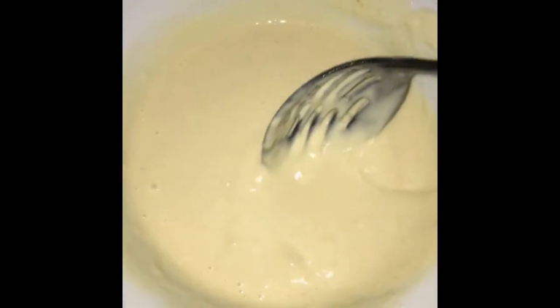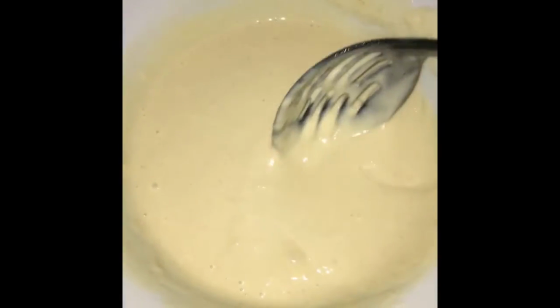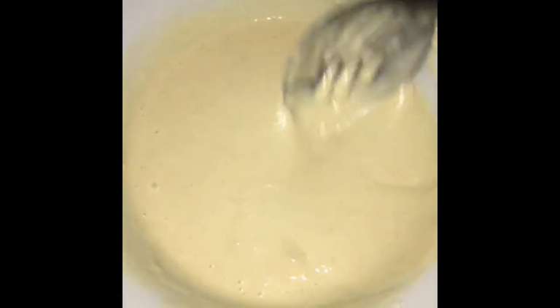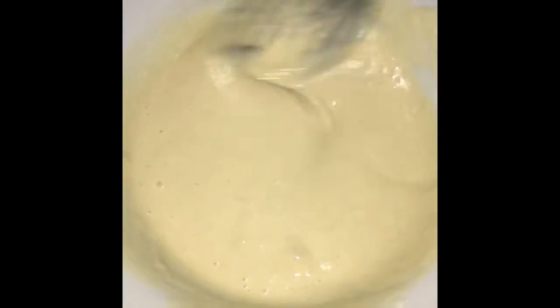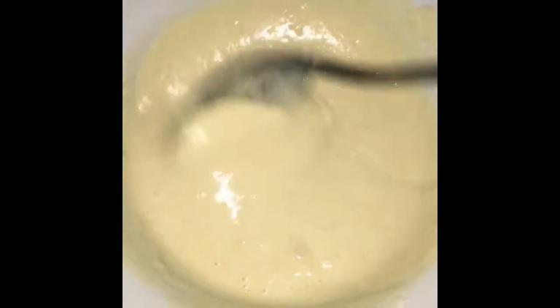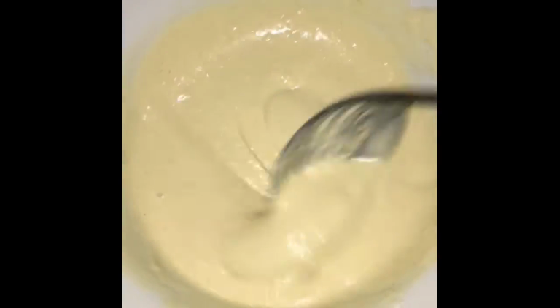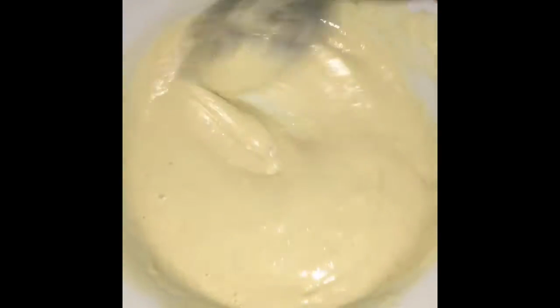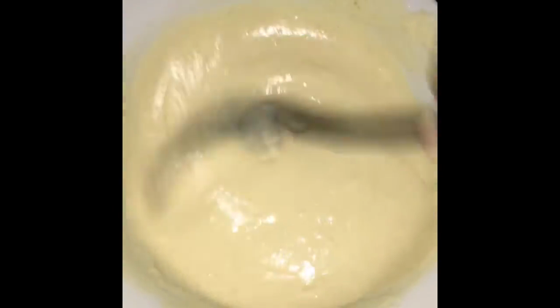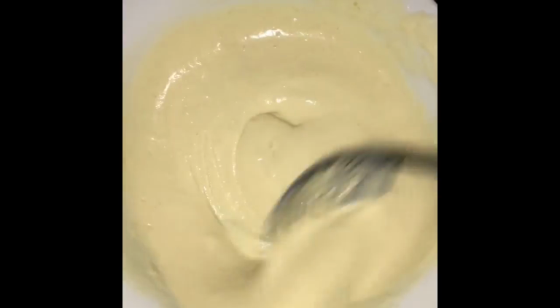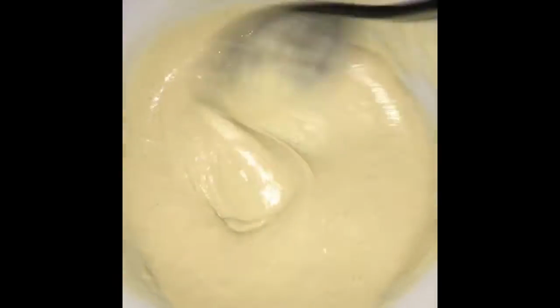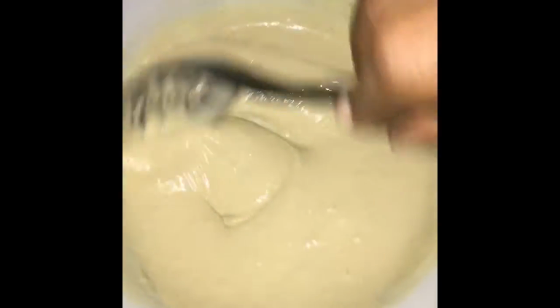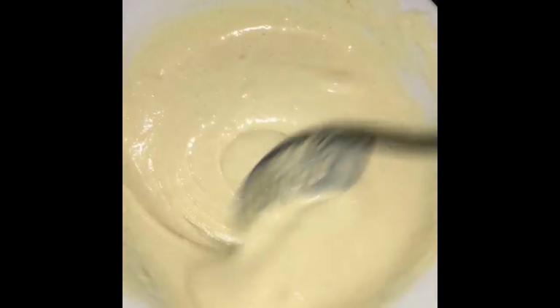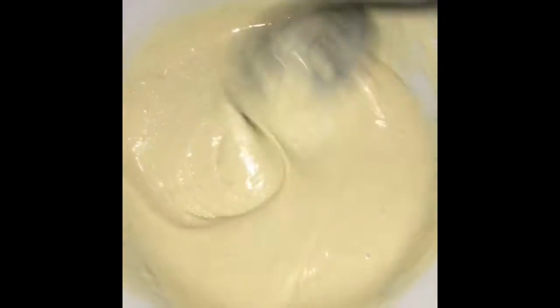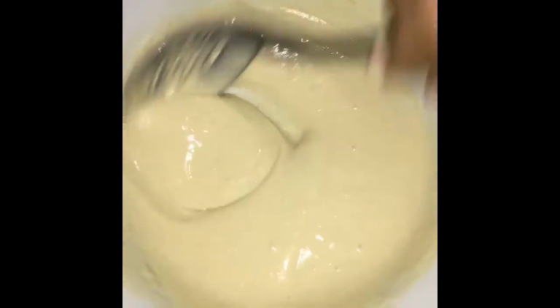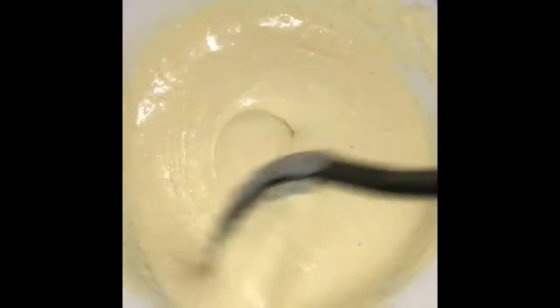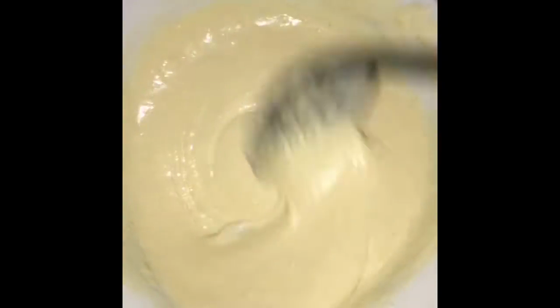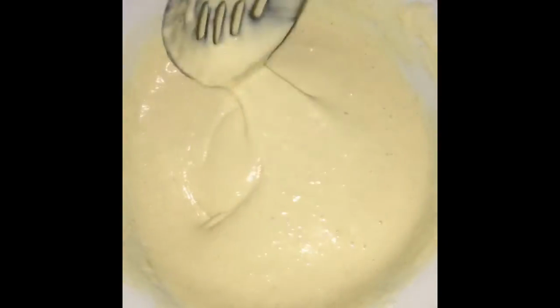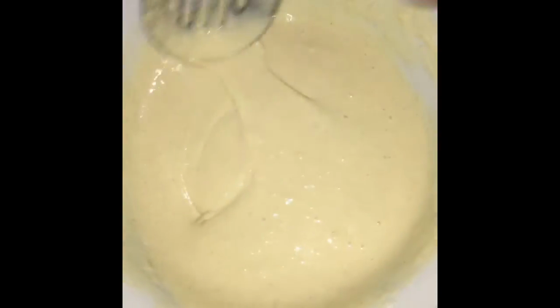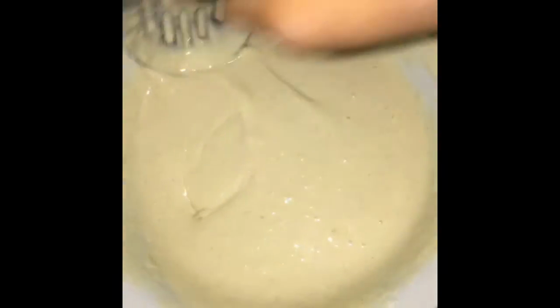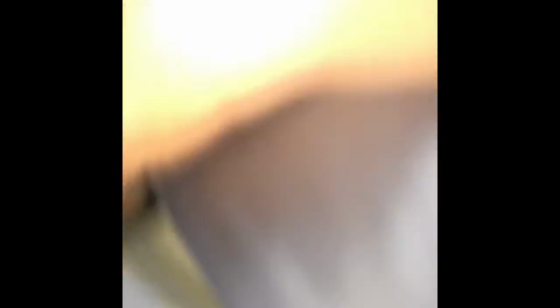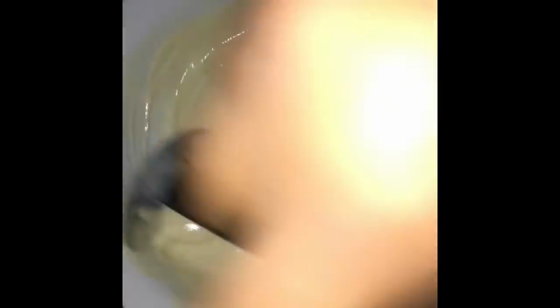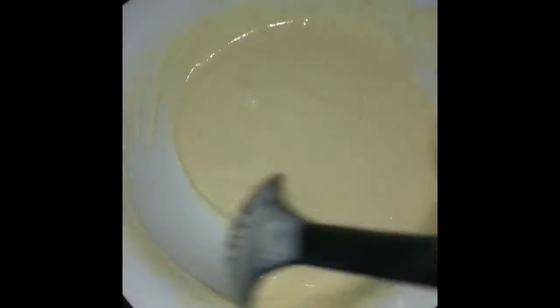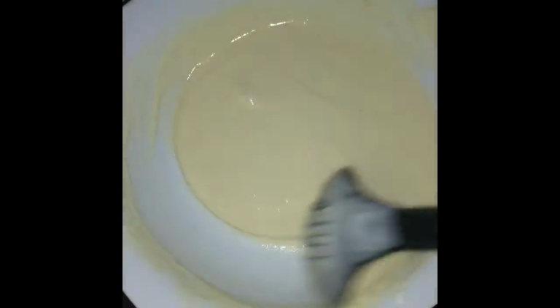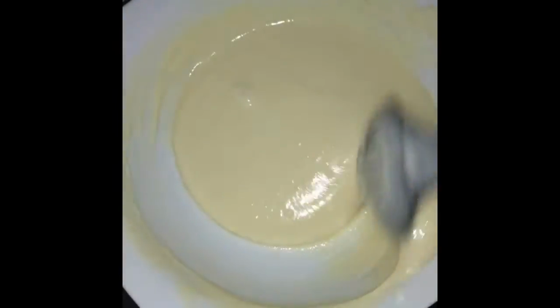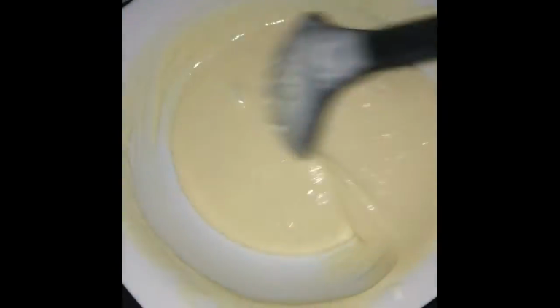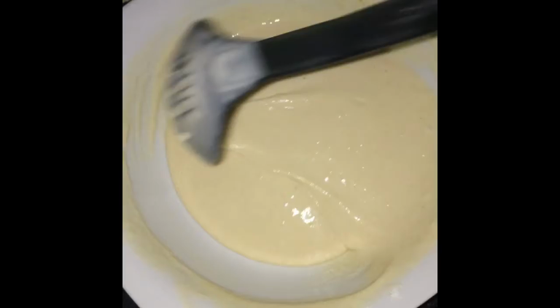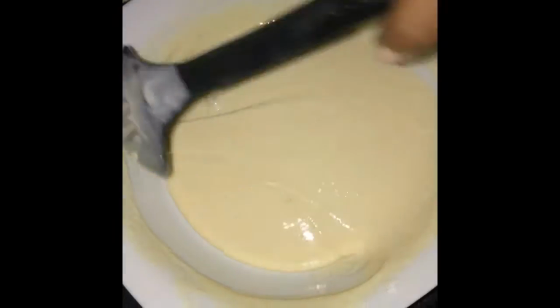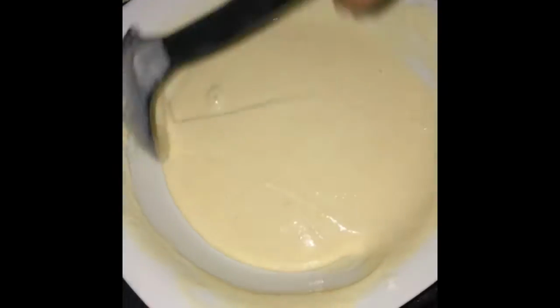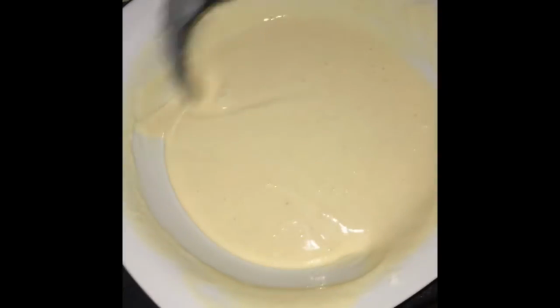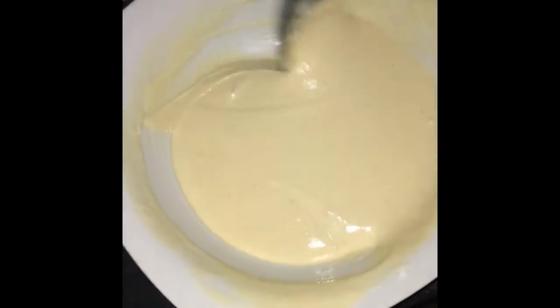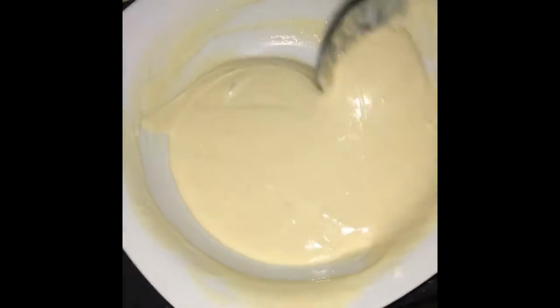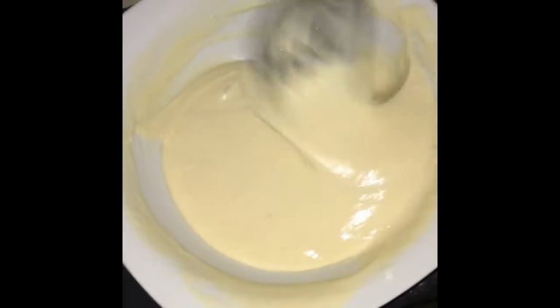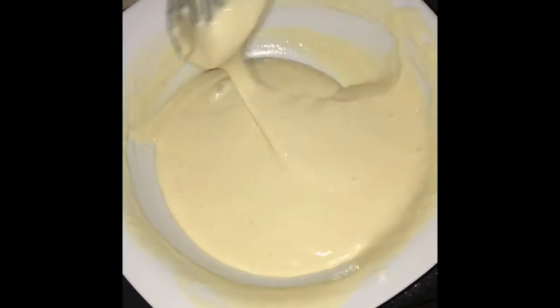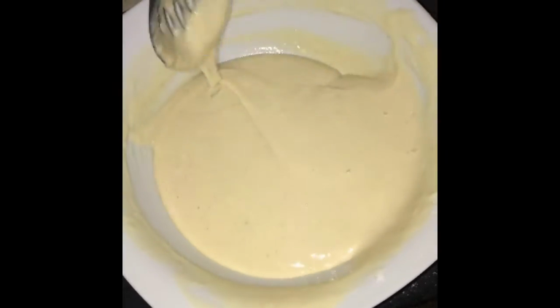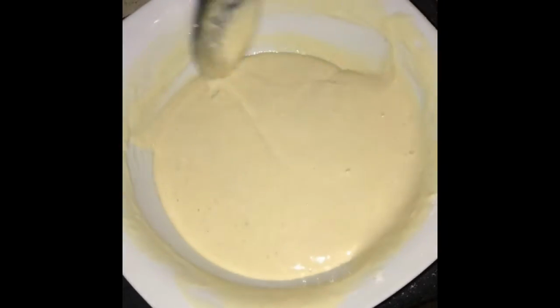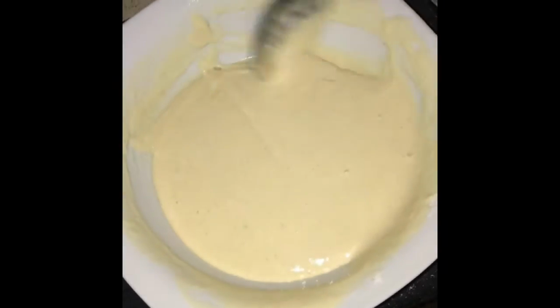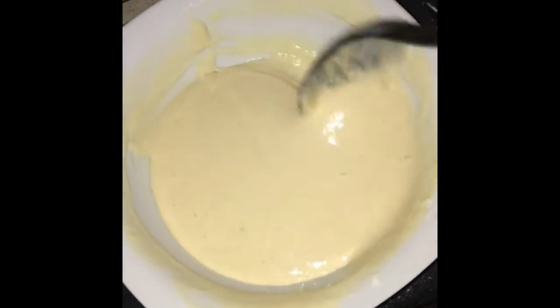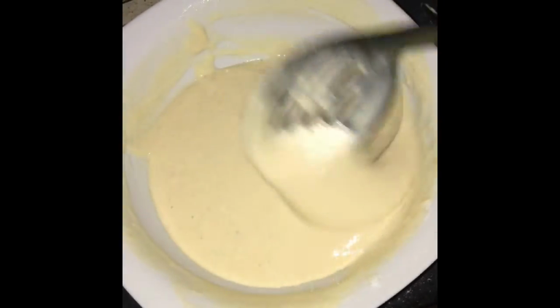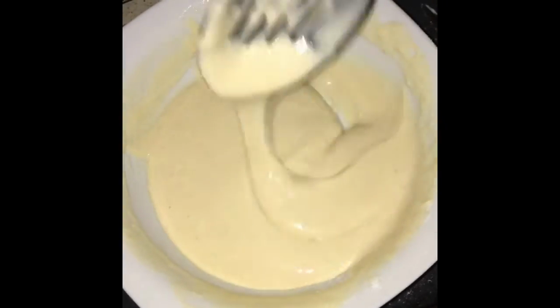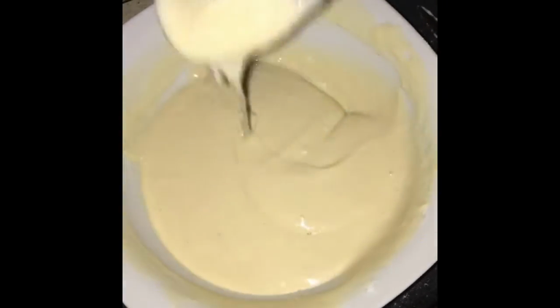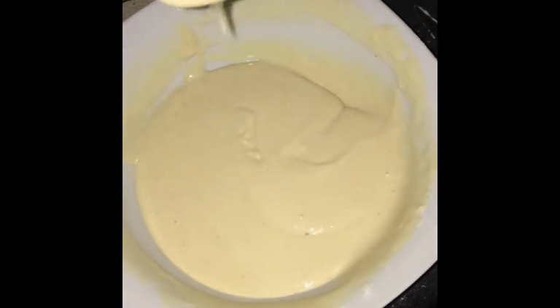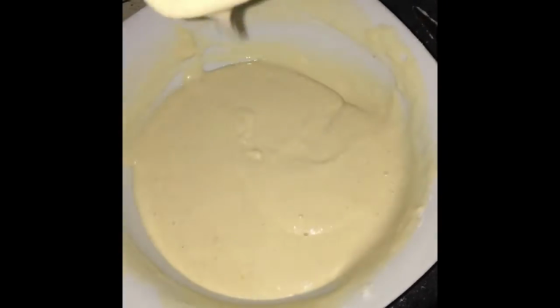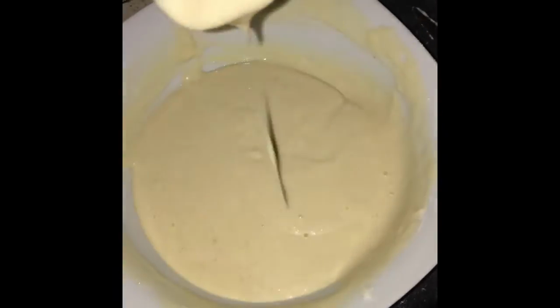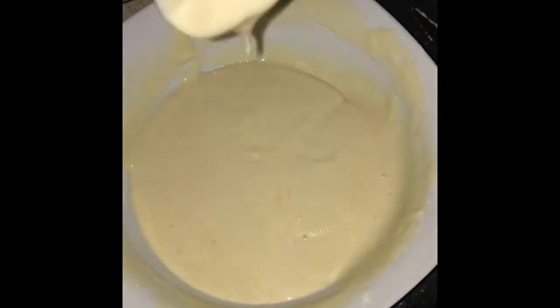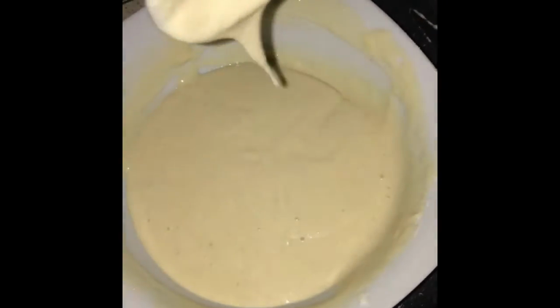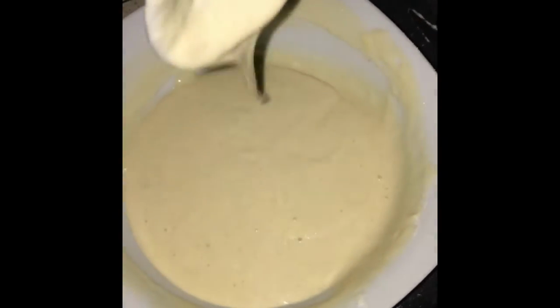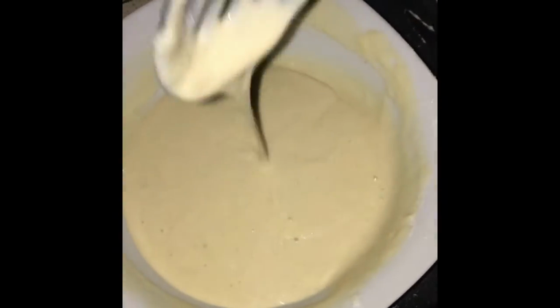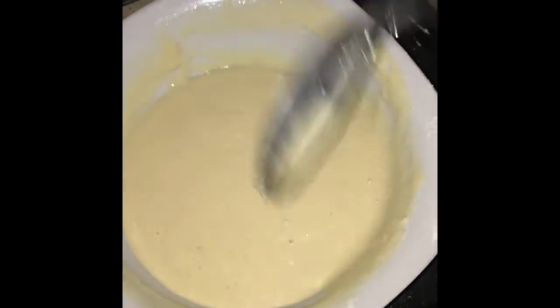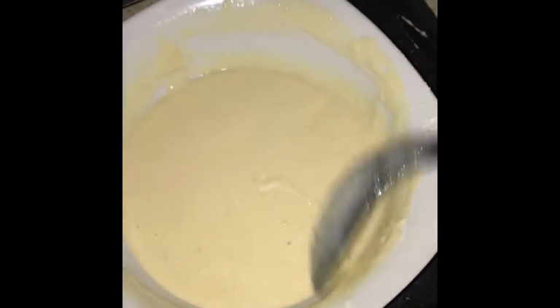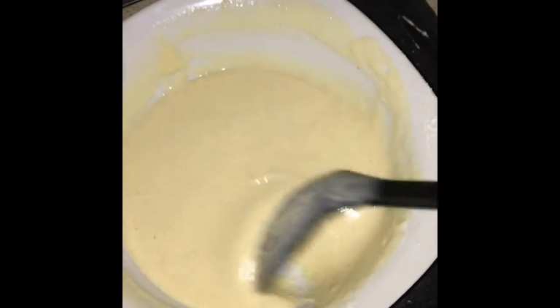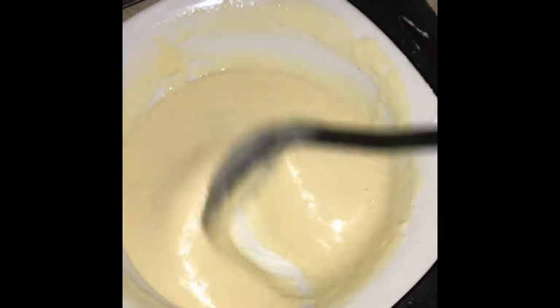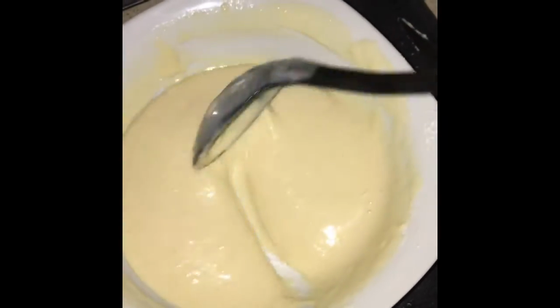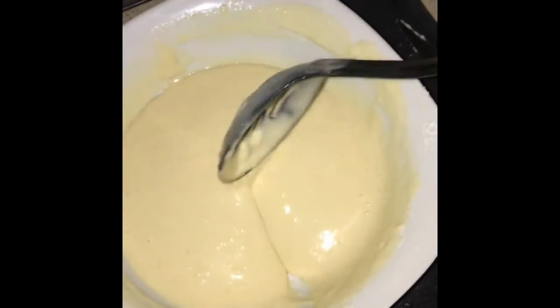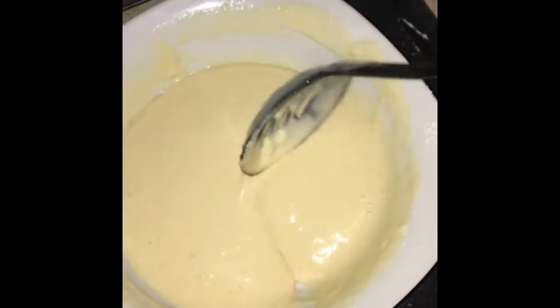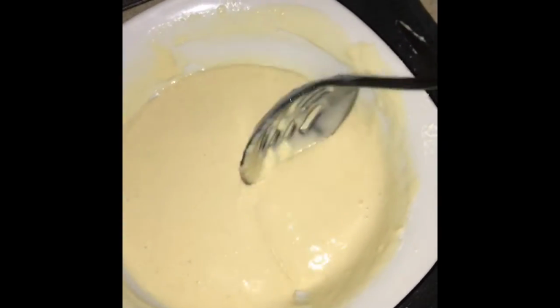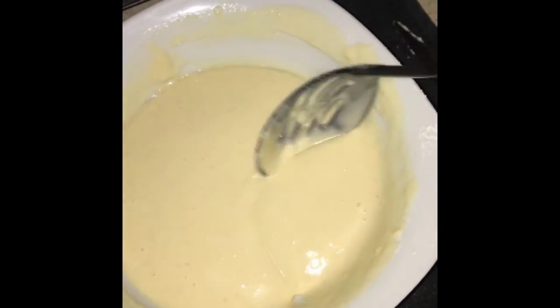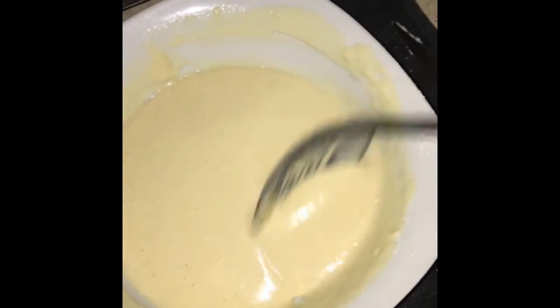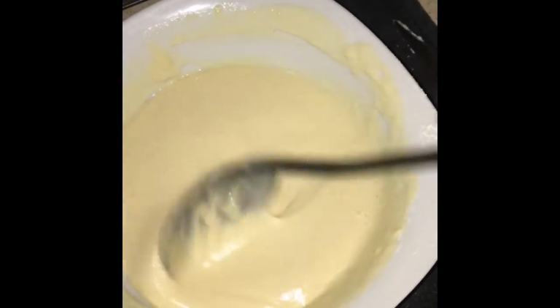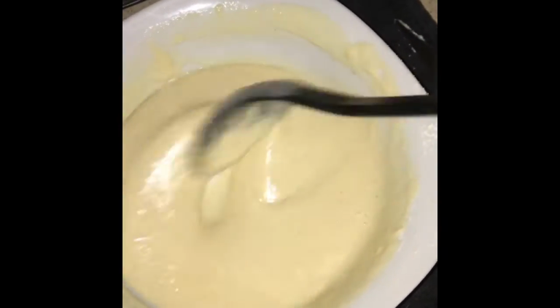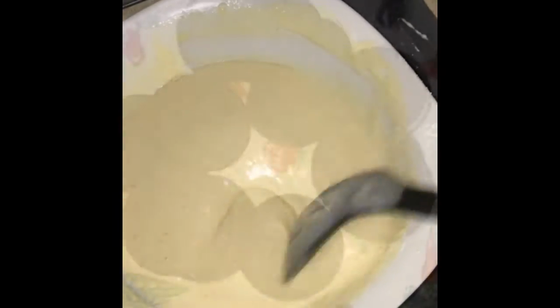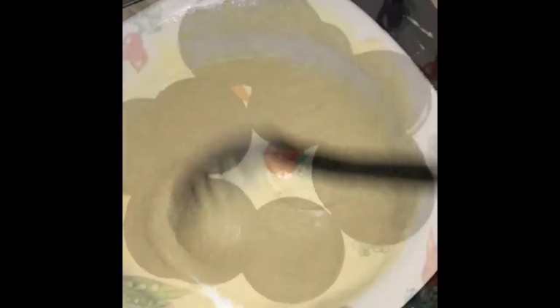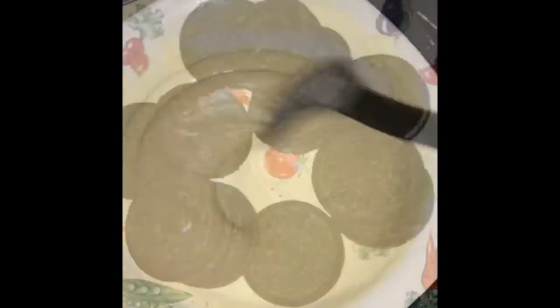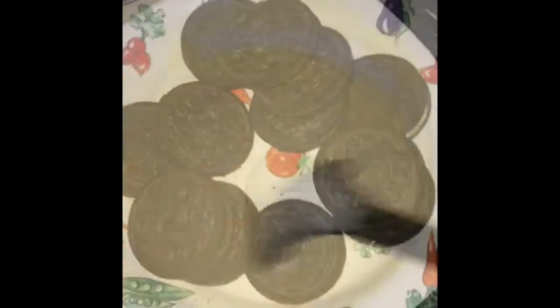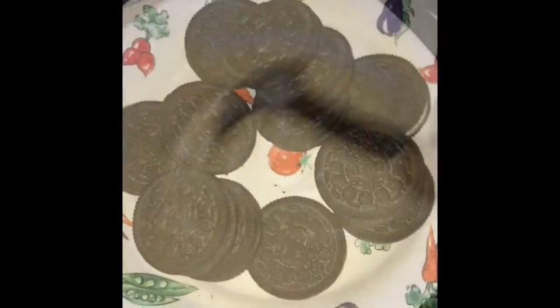Oh, this is how the batter is supposed to look — not too thick, not too thin. Guys,